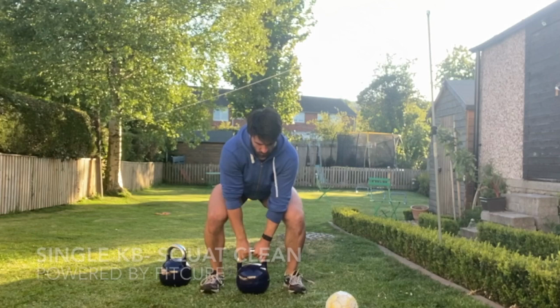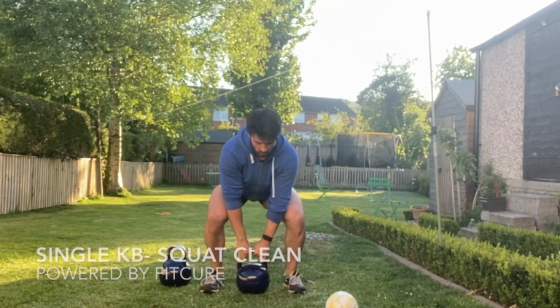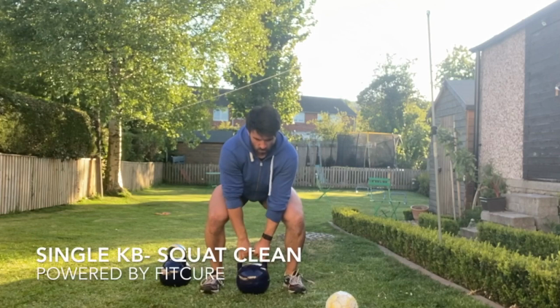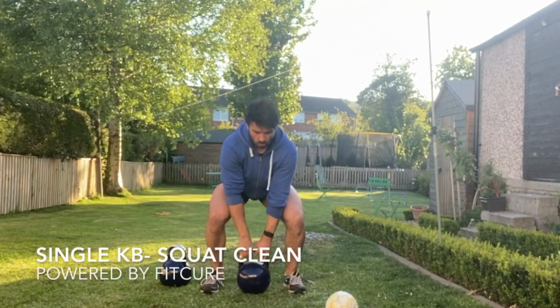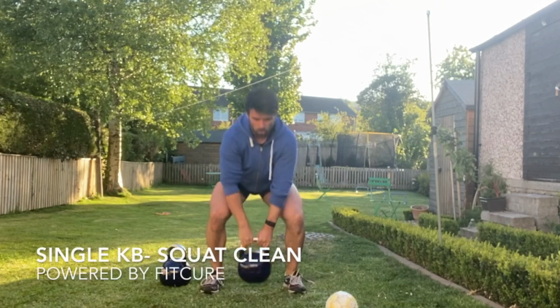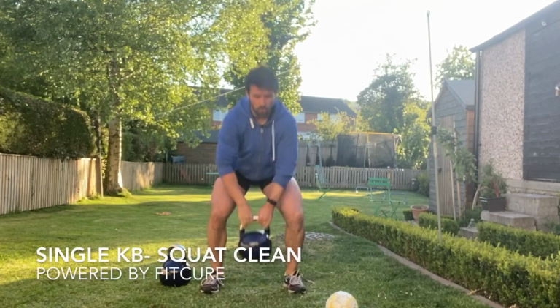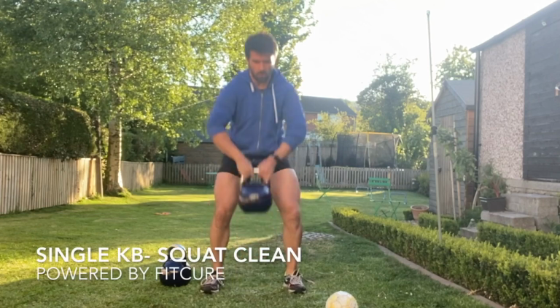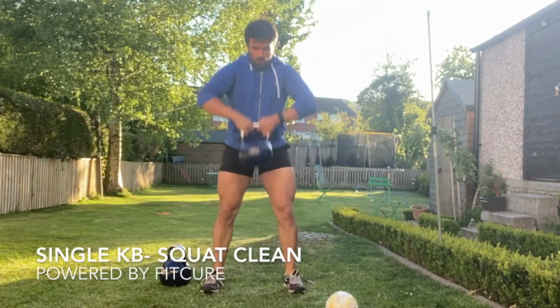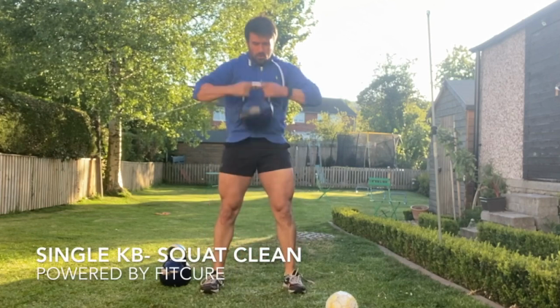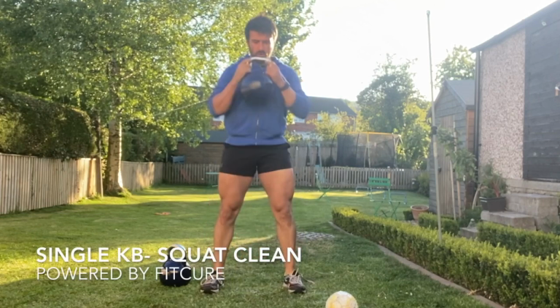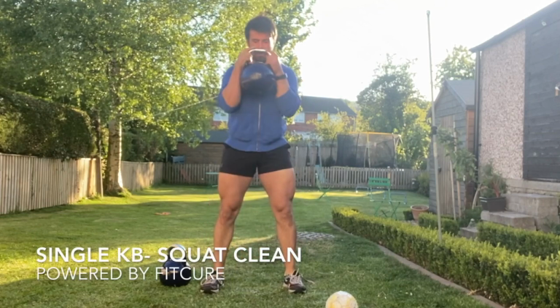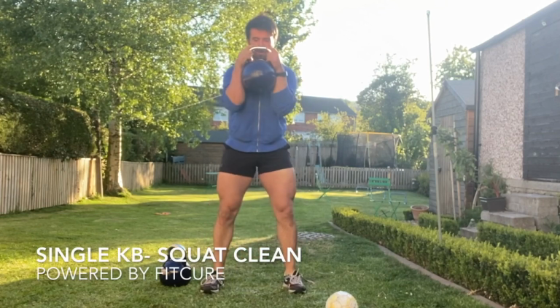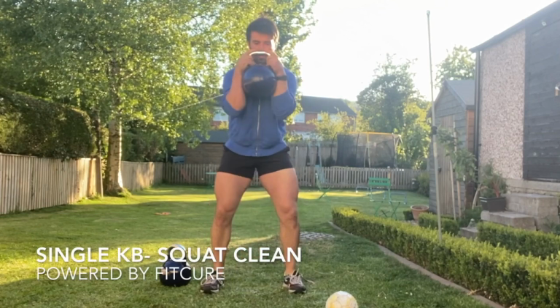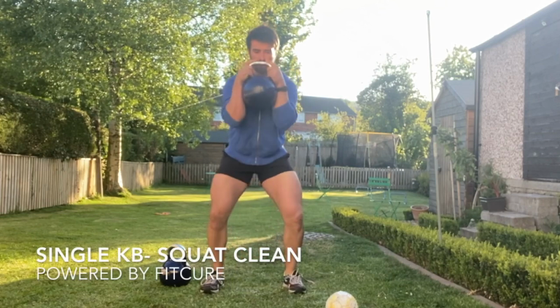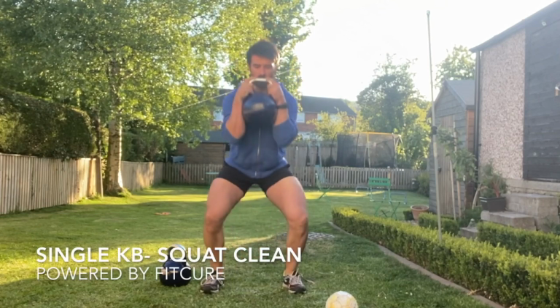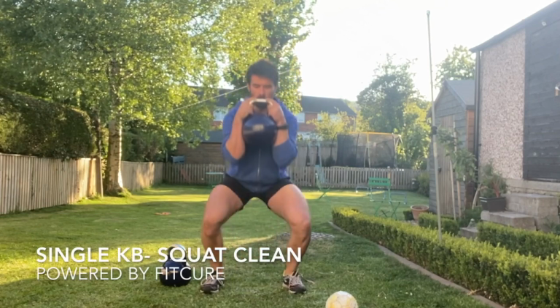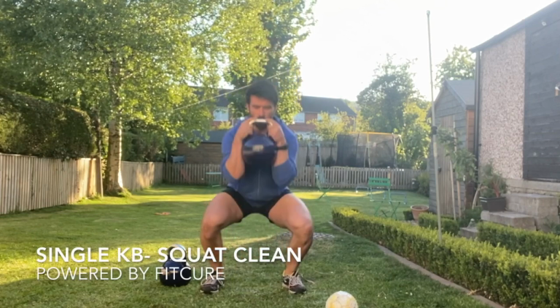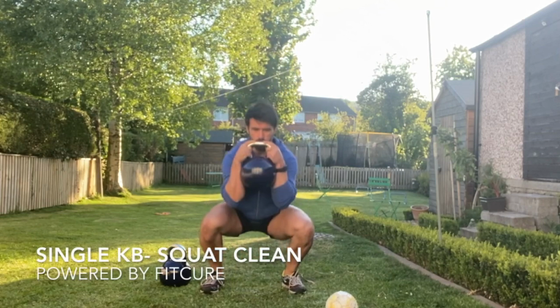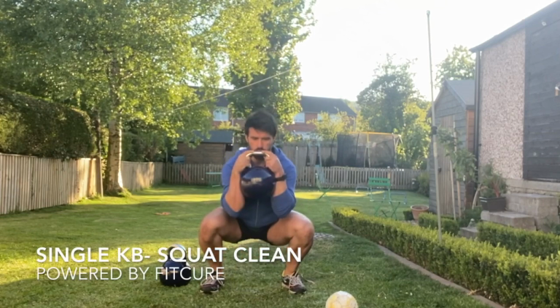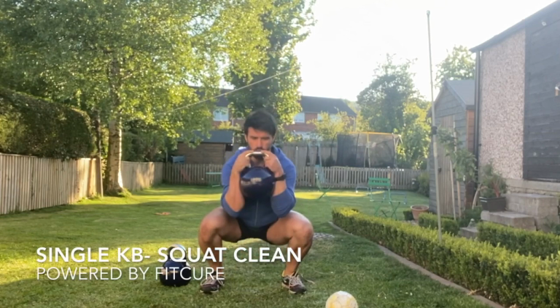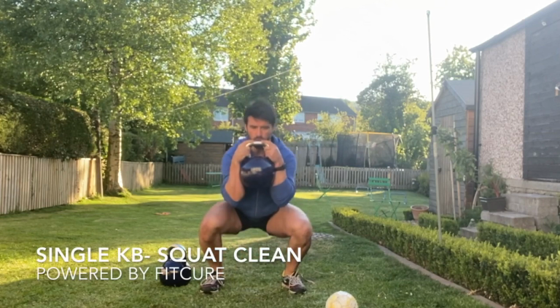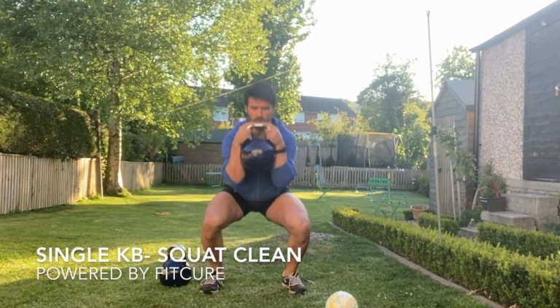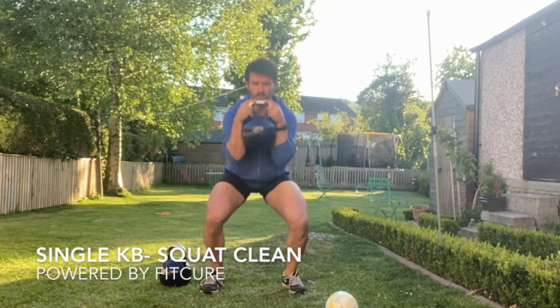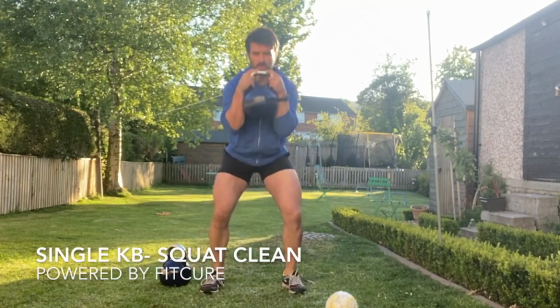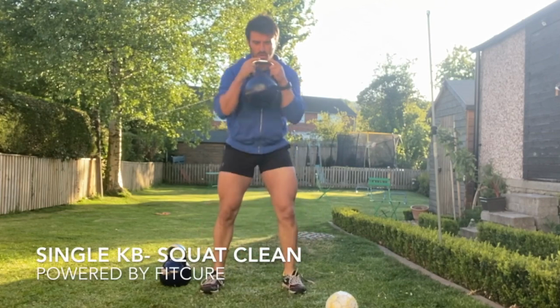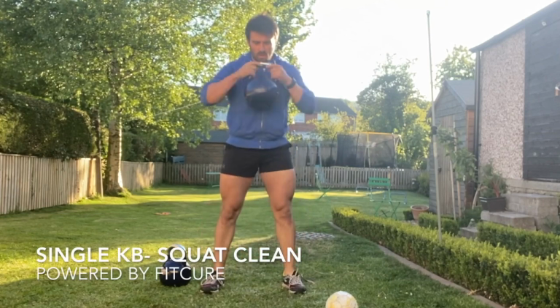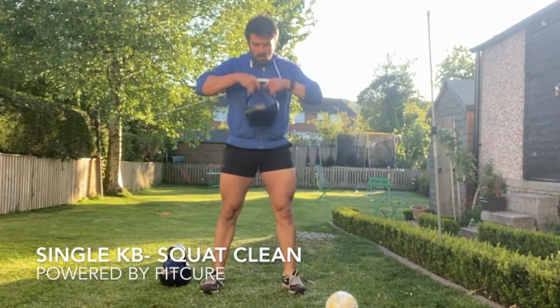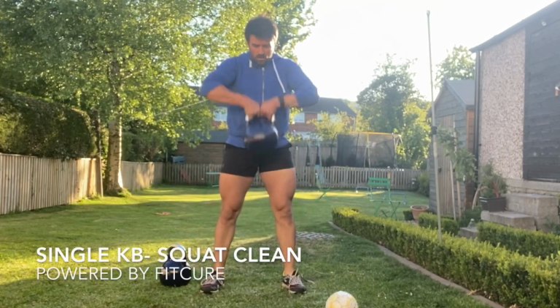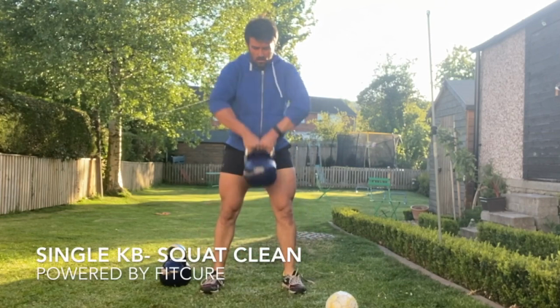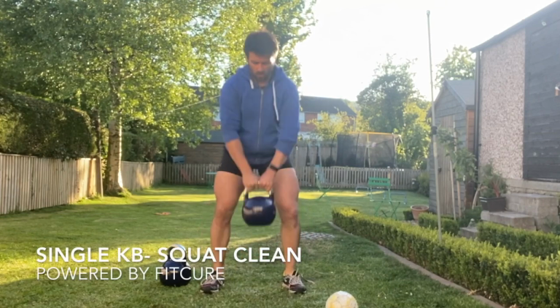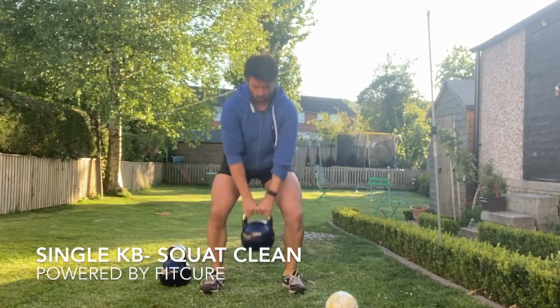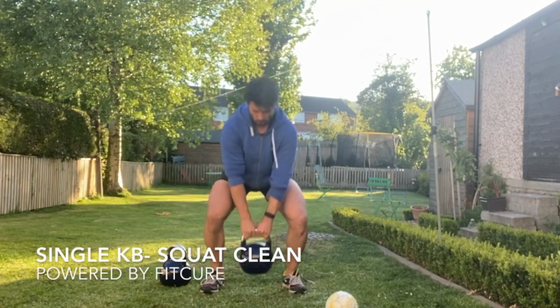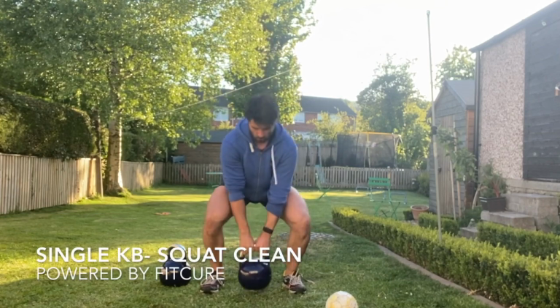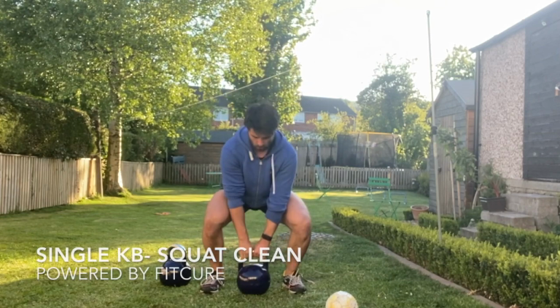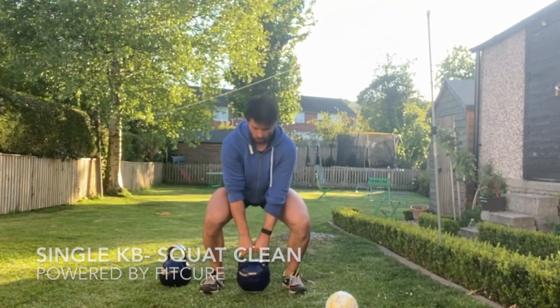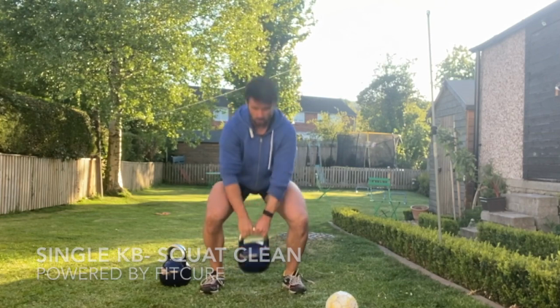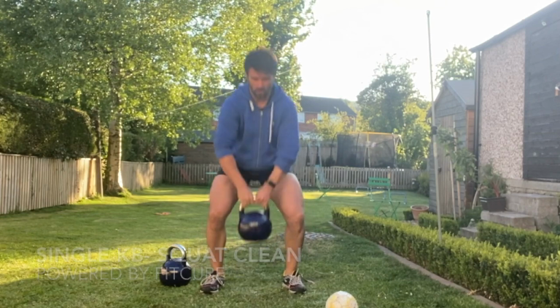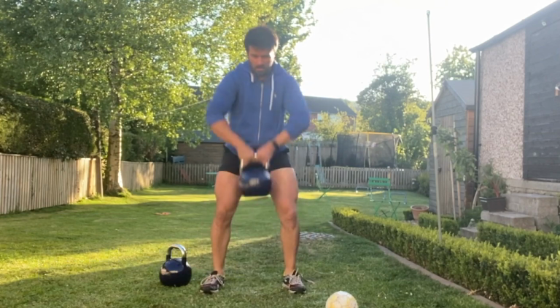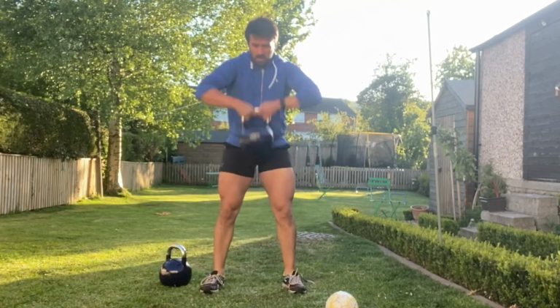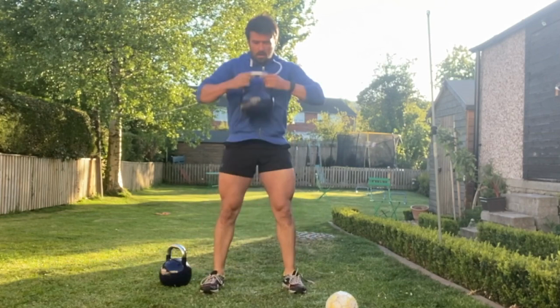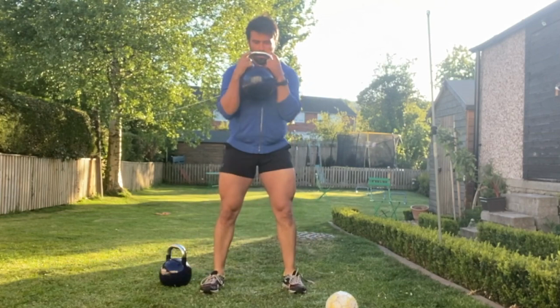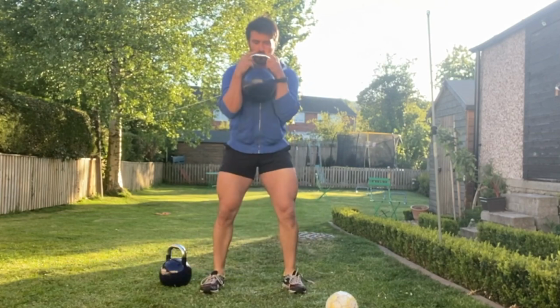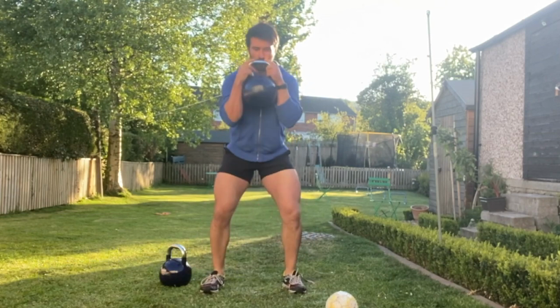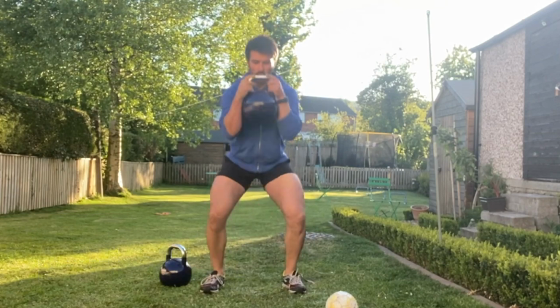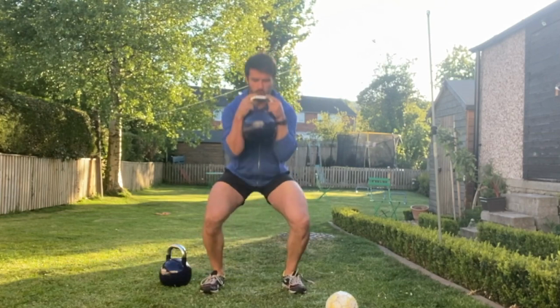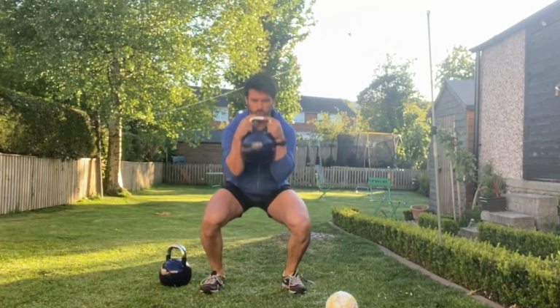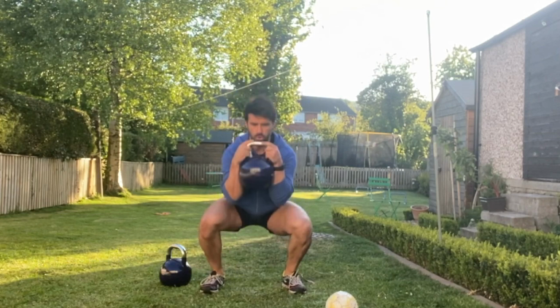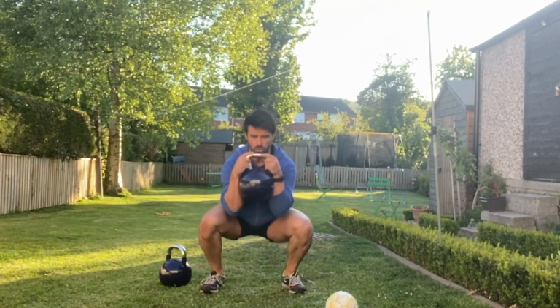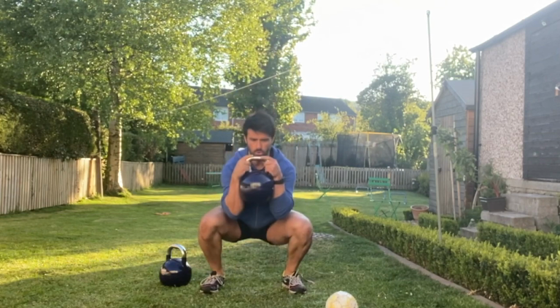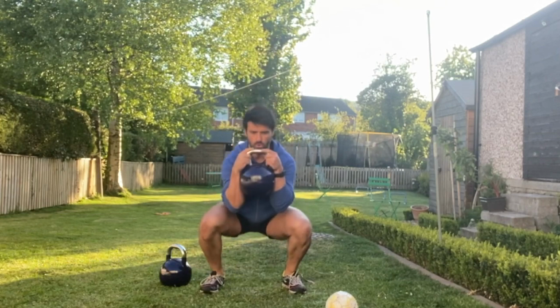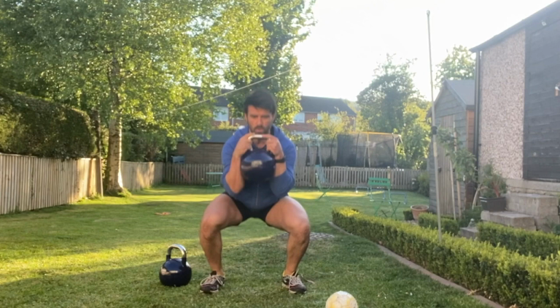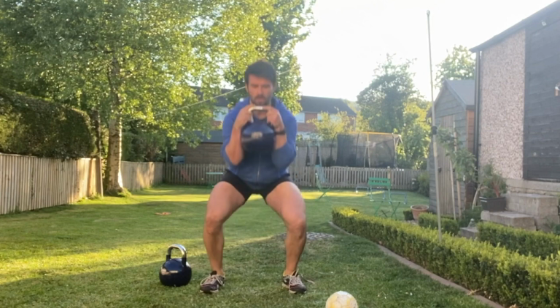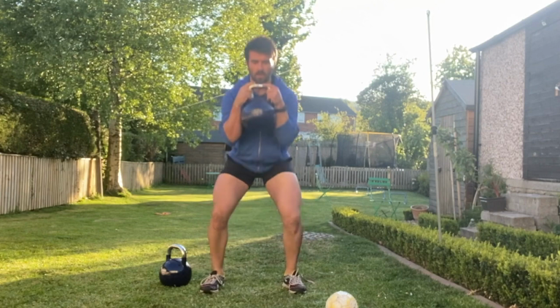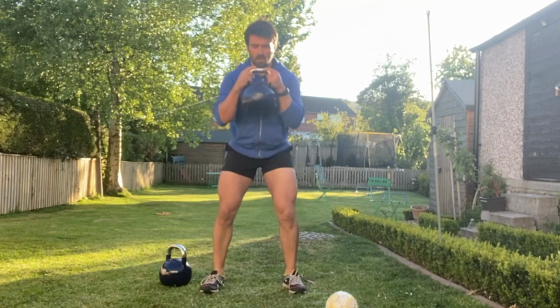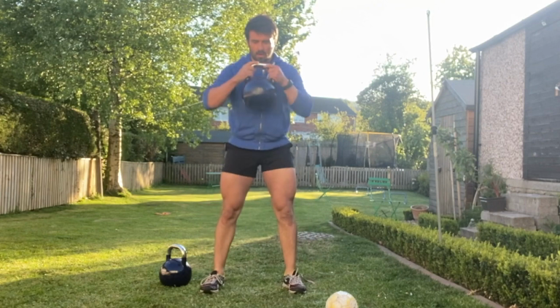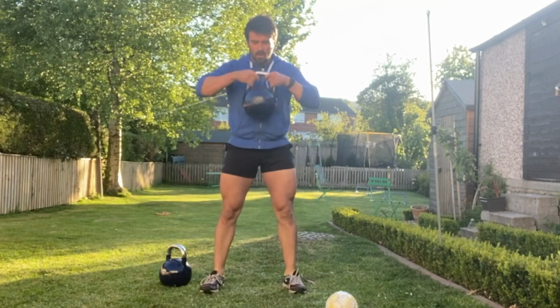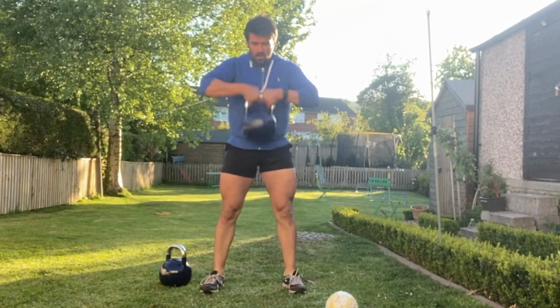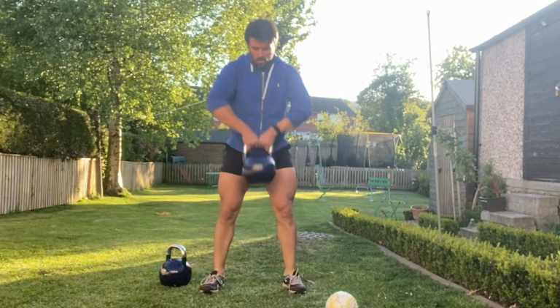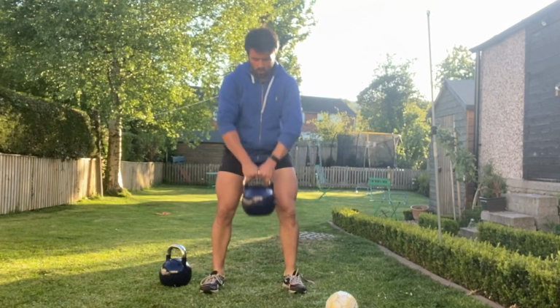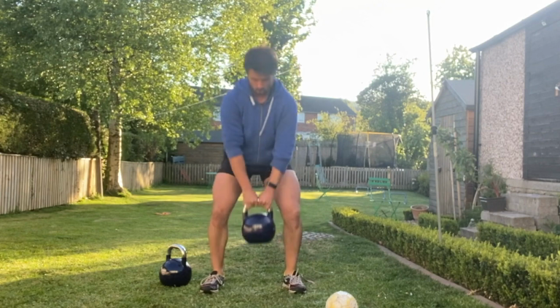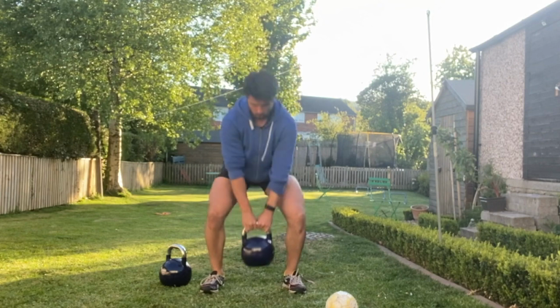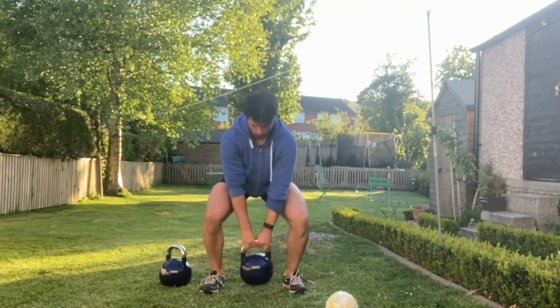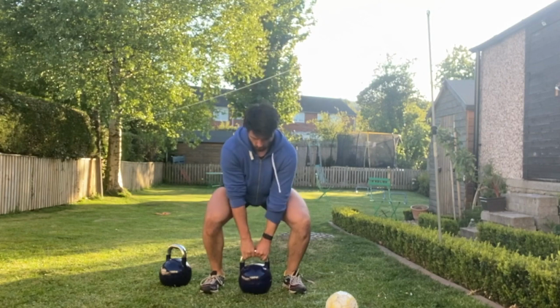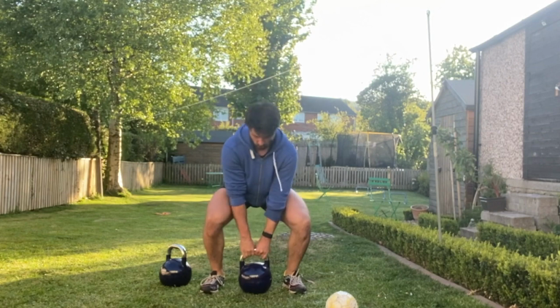Single kettlebell squat clean. With your feet wider than hip width, kettlebell between the legs, grab hold of the top of the kettlebell. From there you're going to push to stand up.